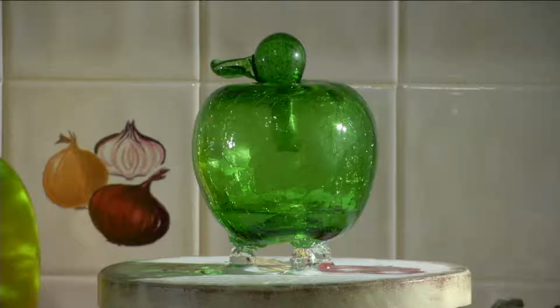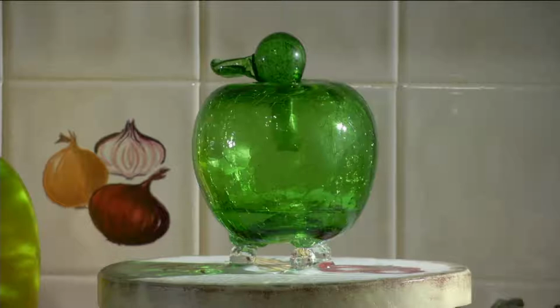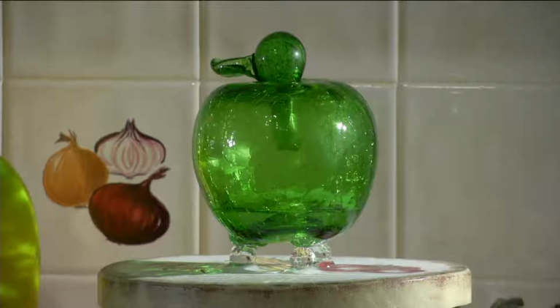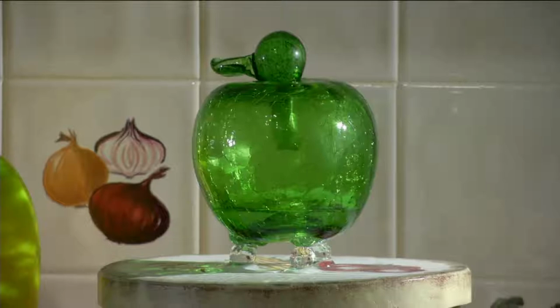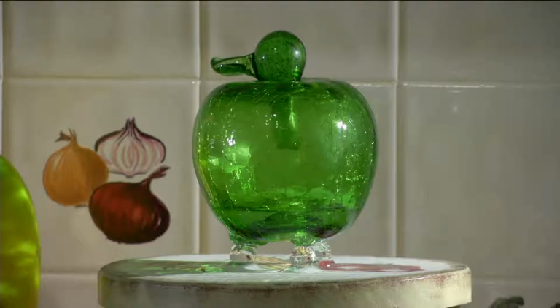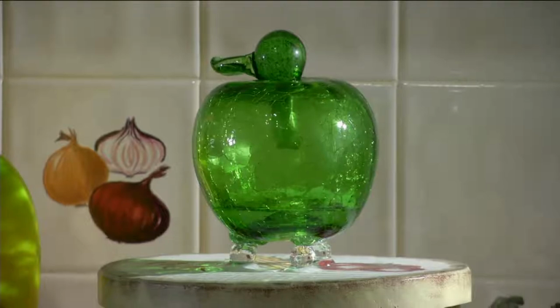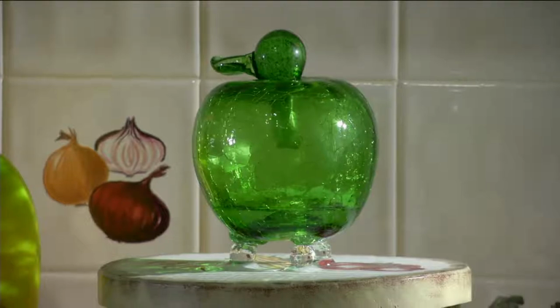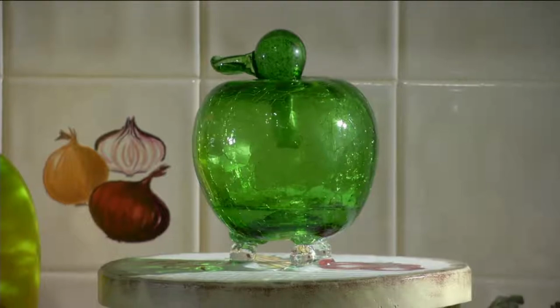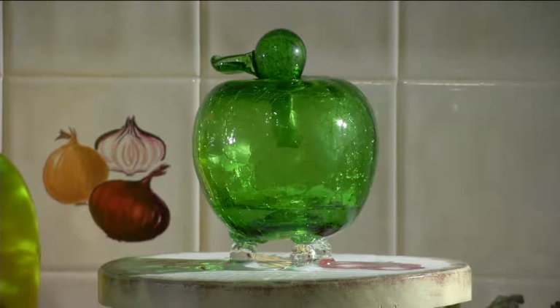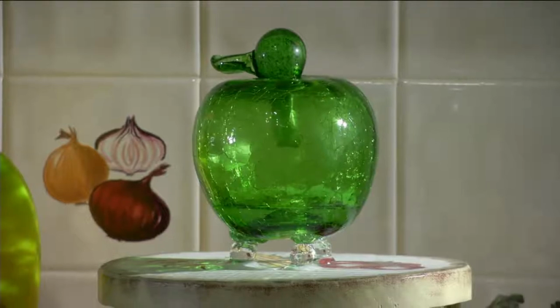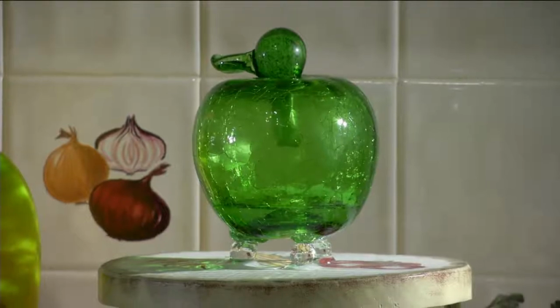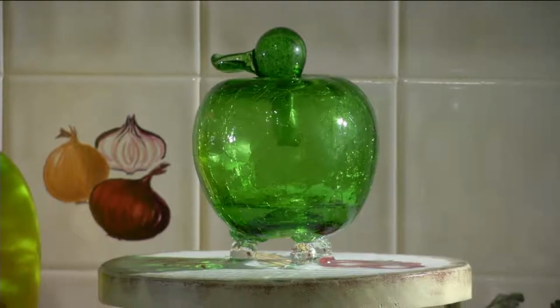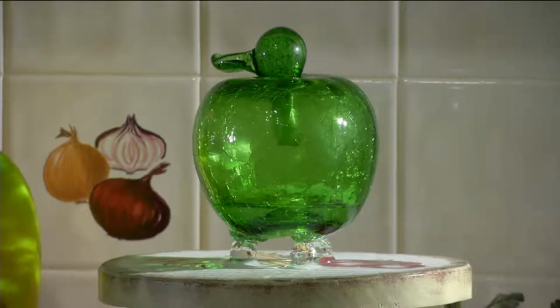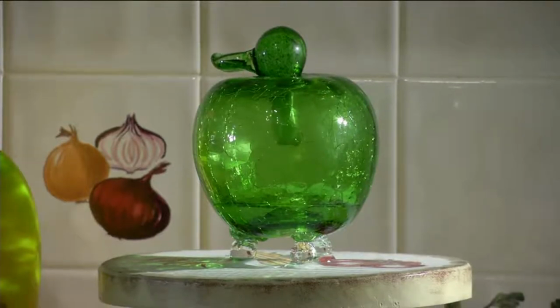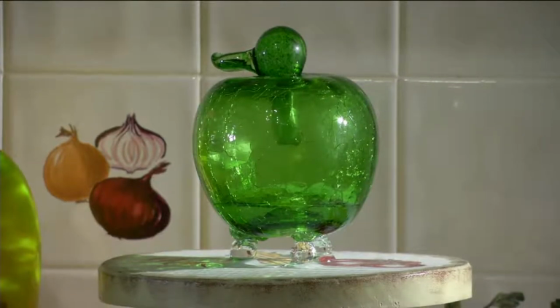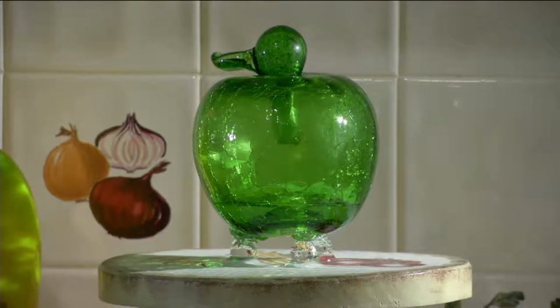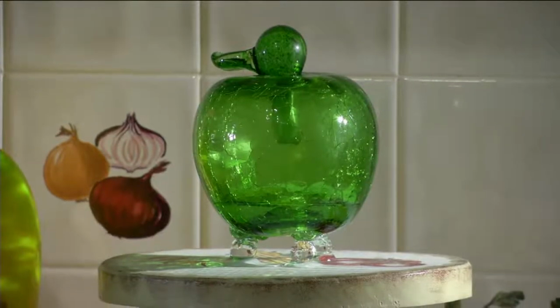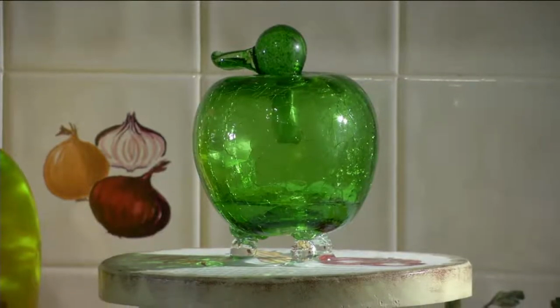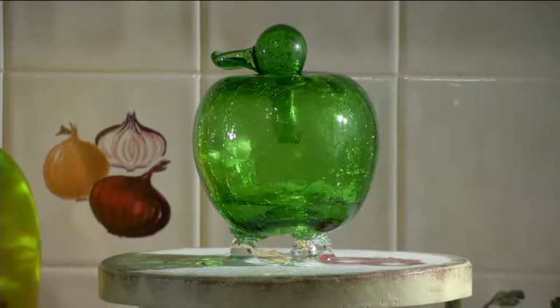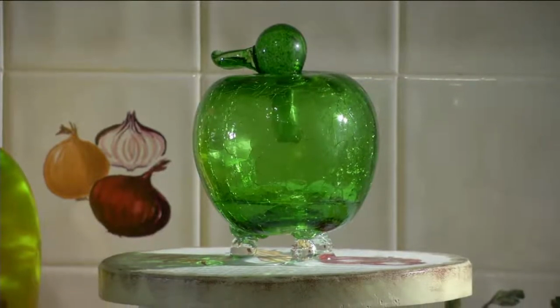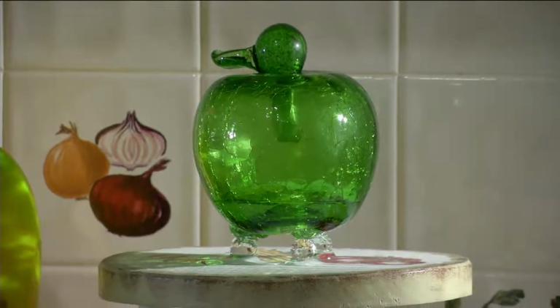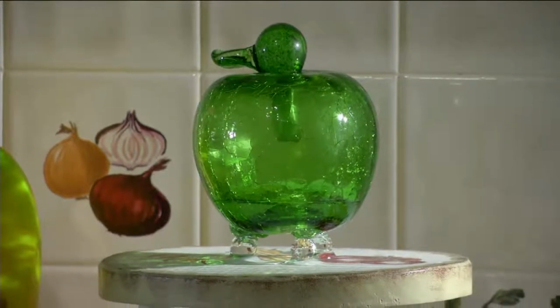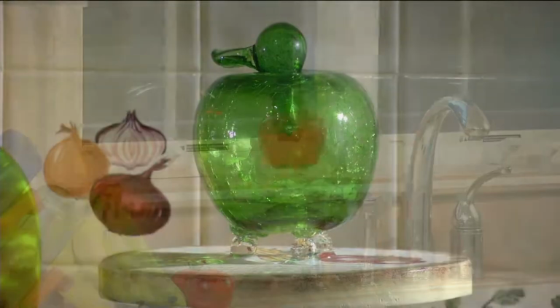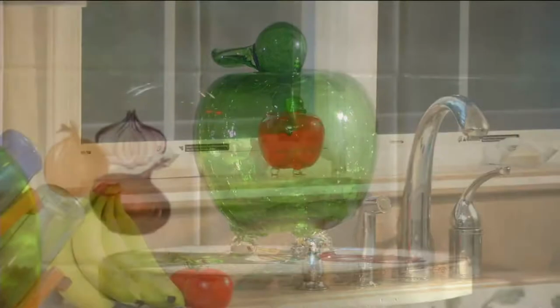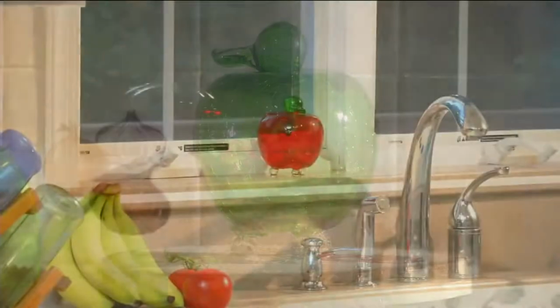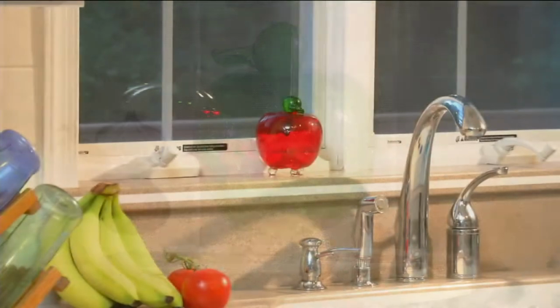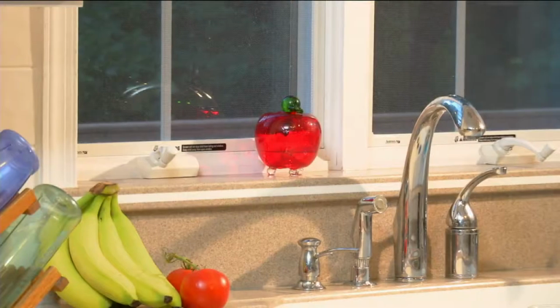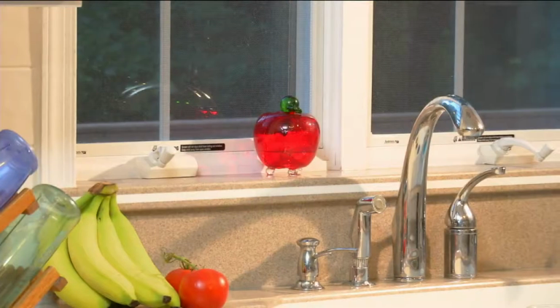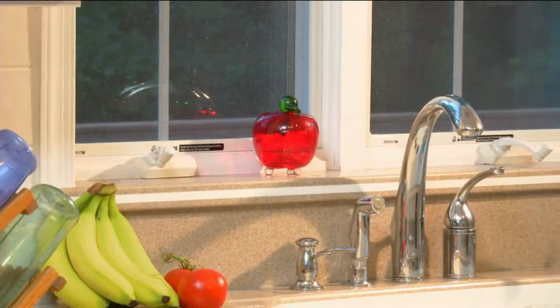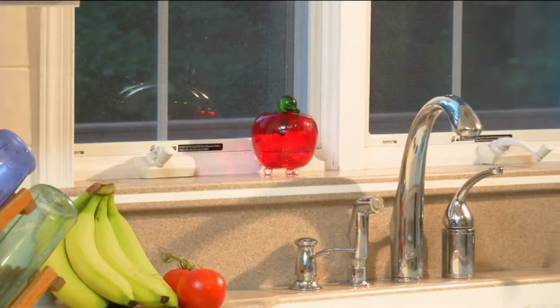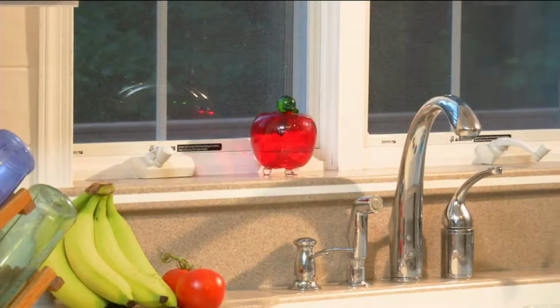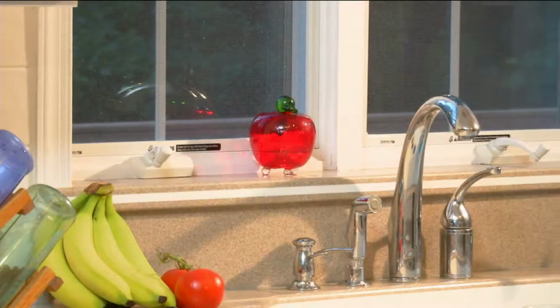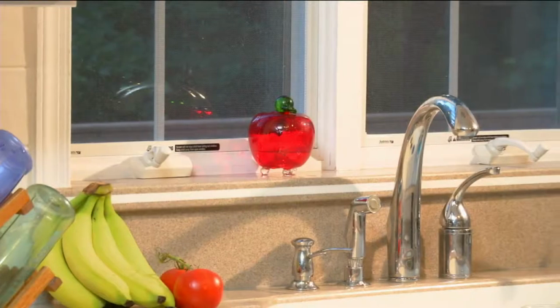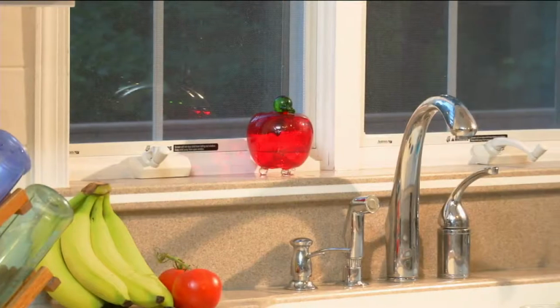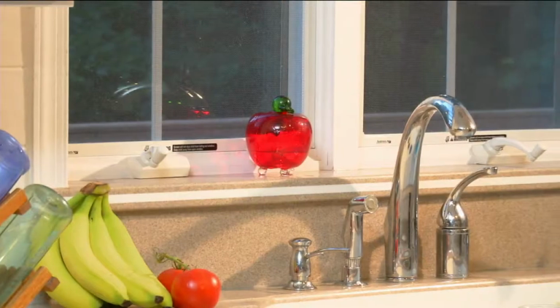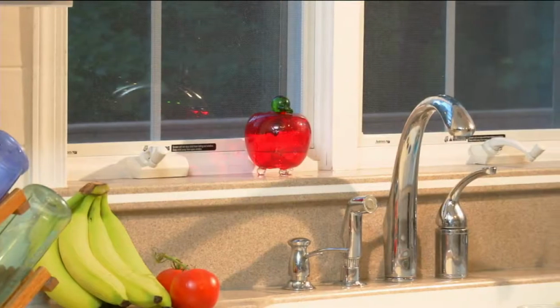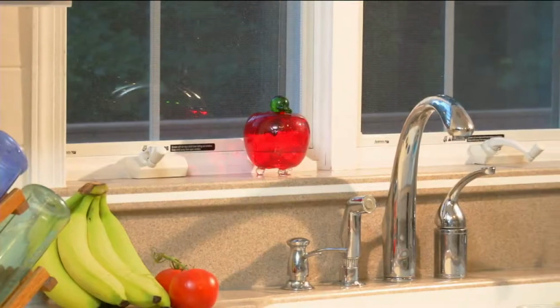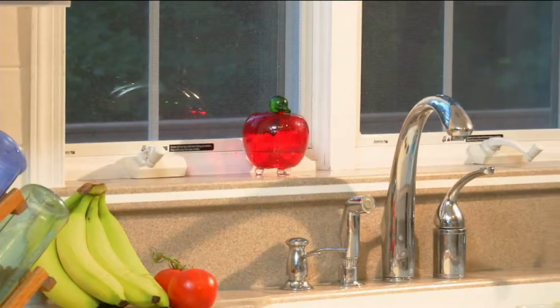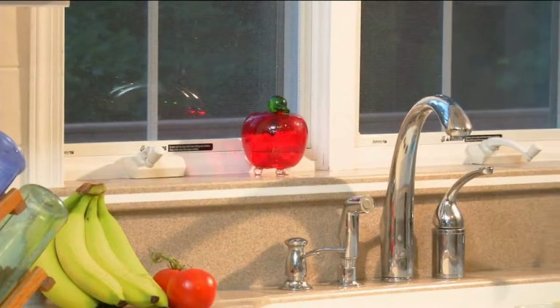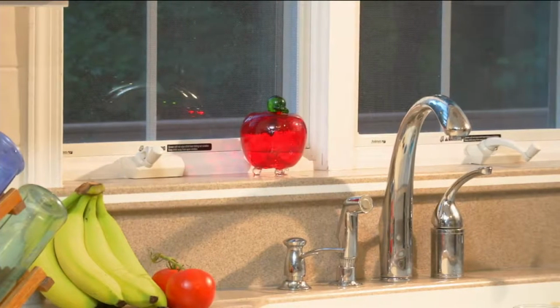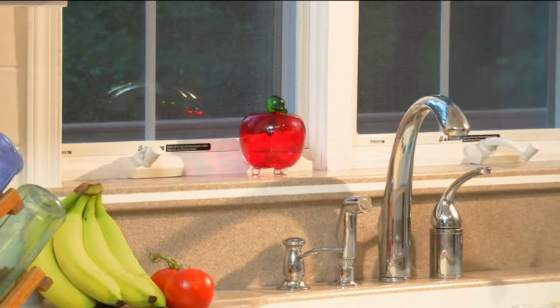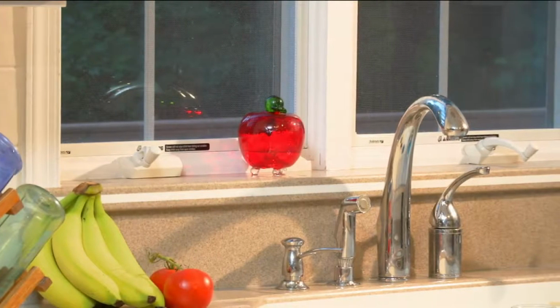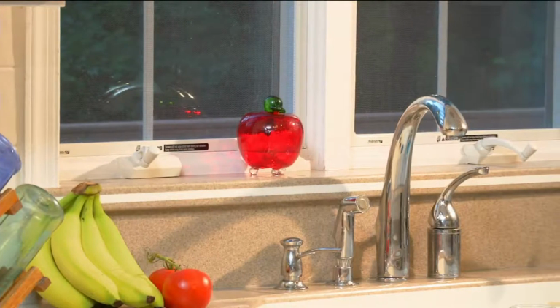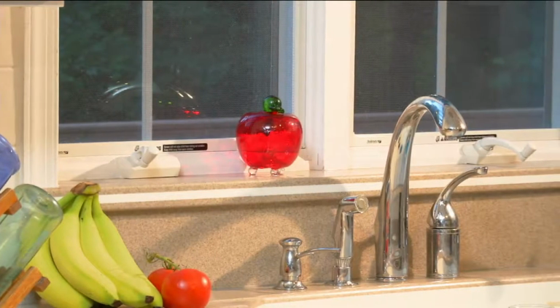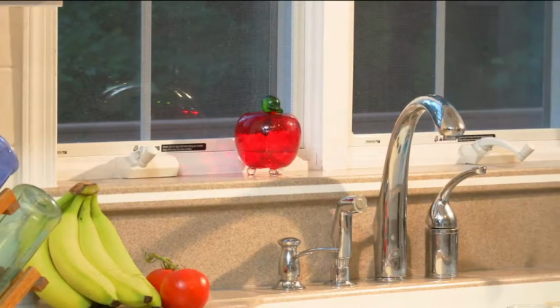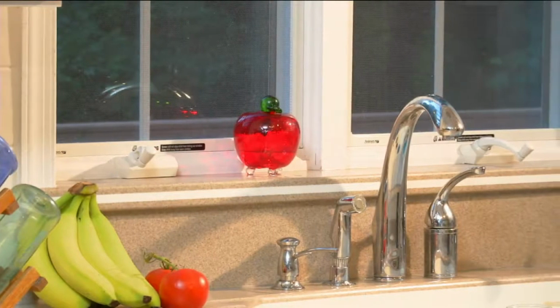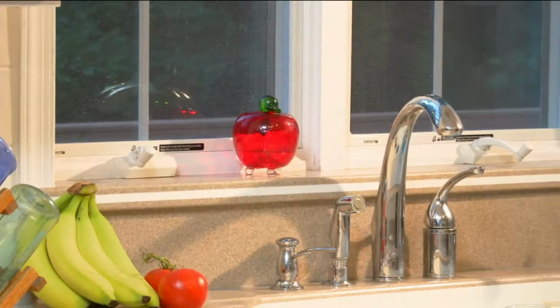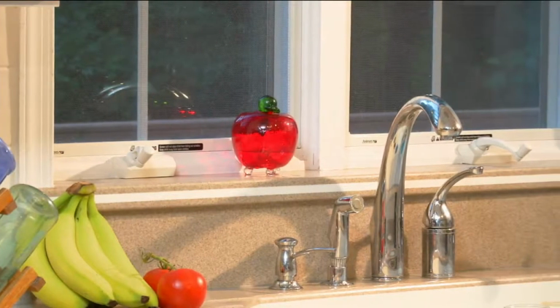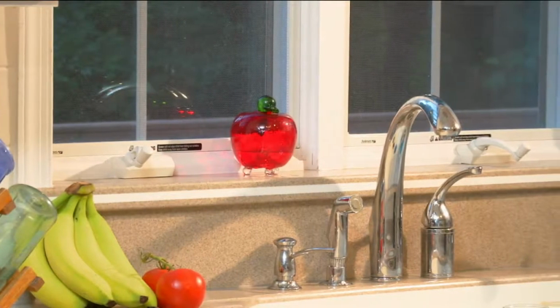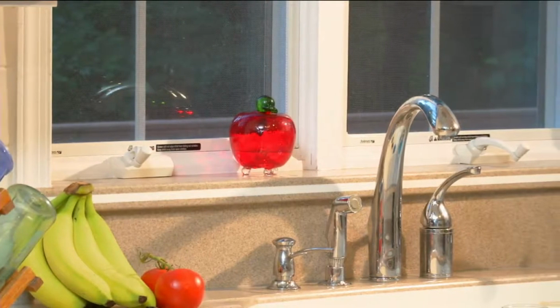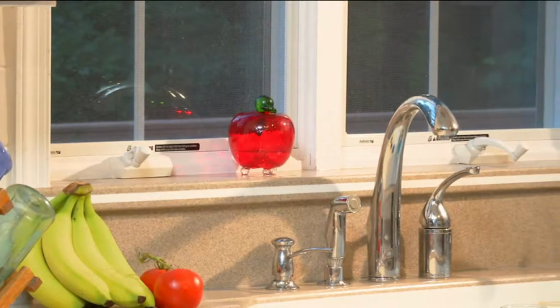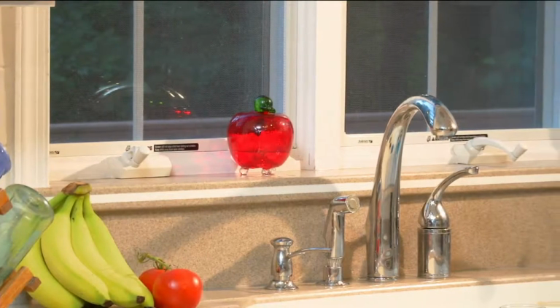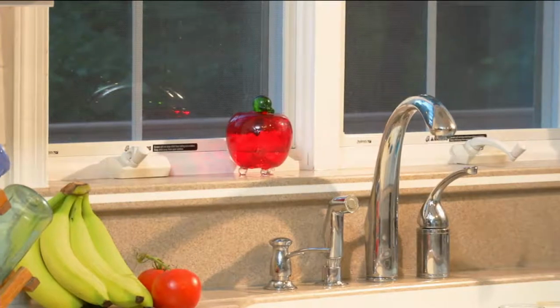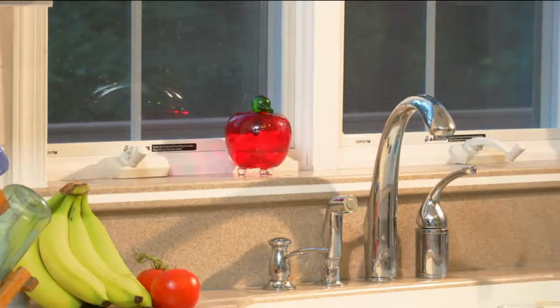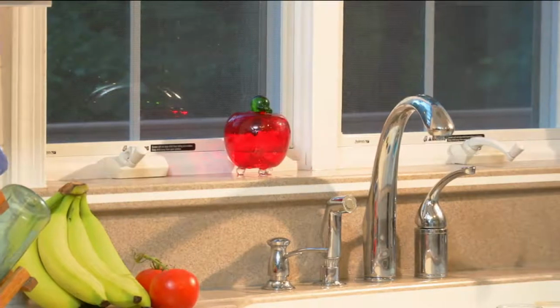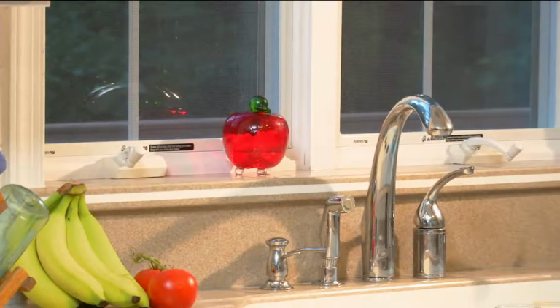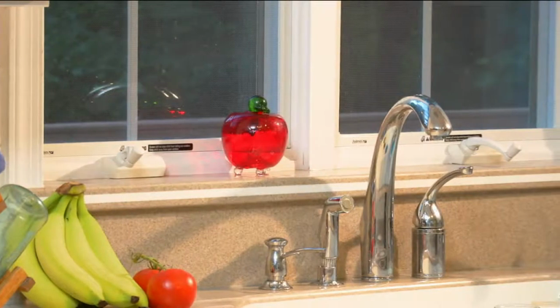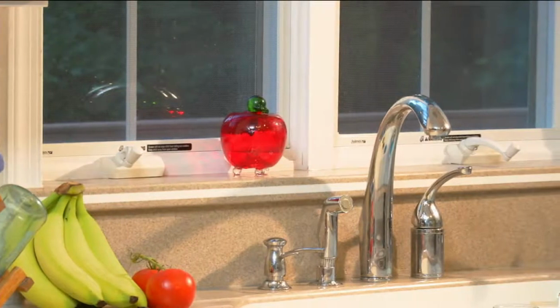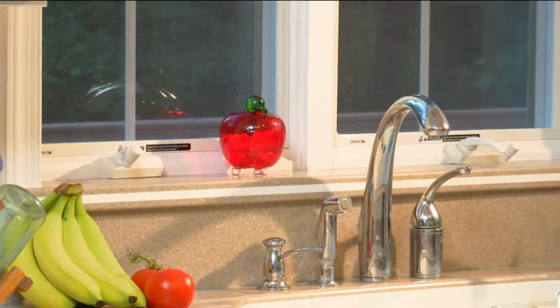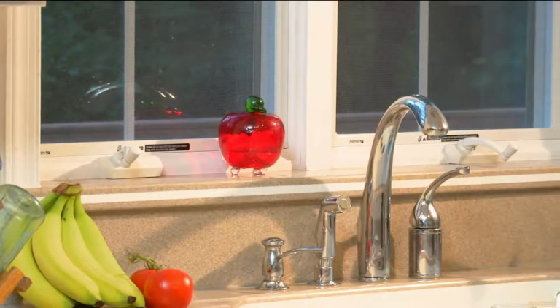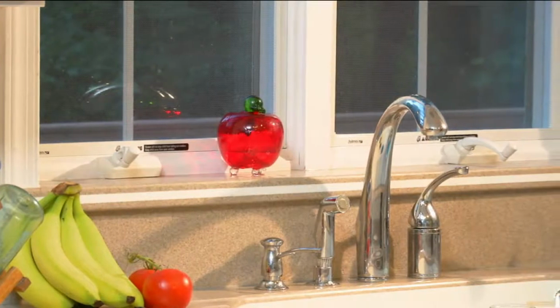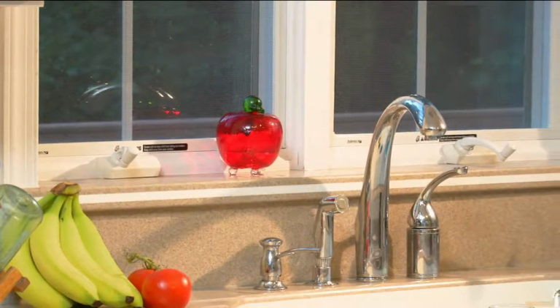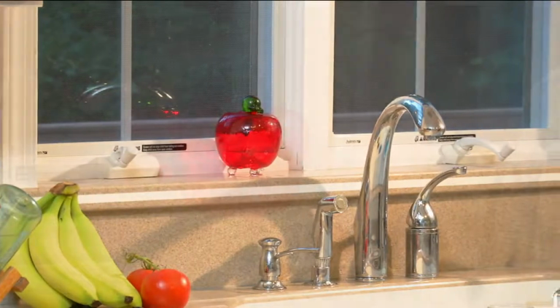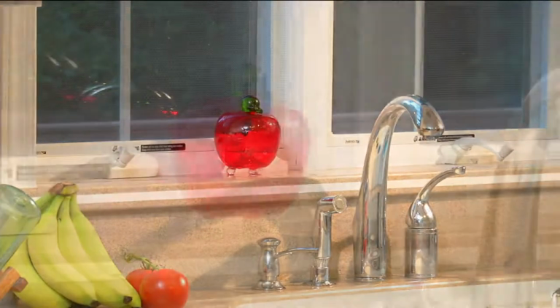Ten cents, three choices of colors. Who knew that you could make a dirty job look so beautiful?